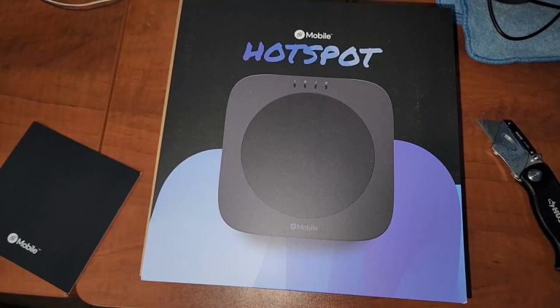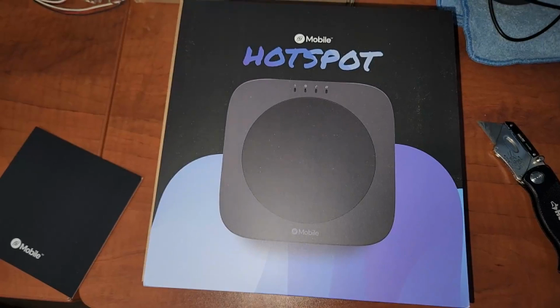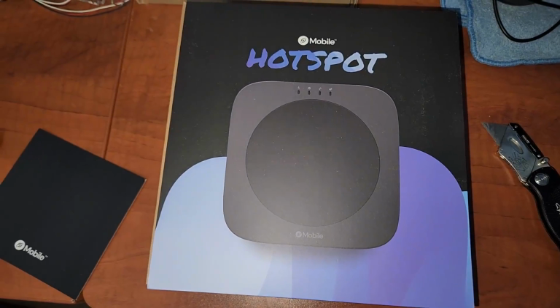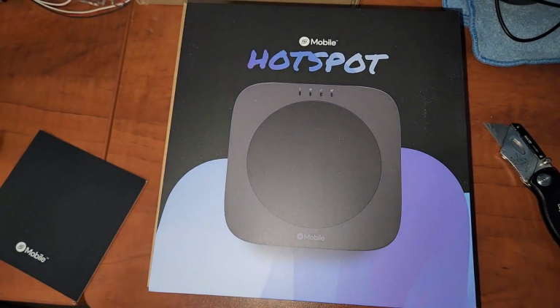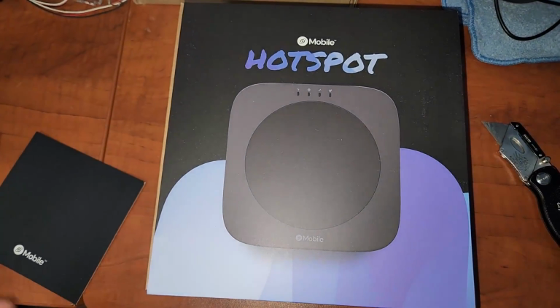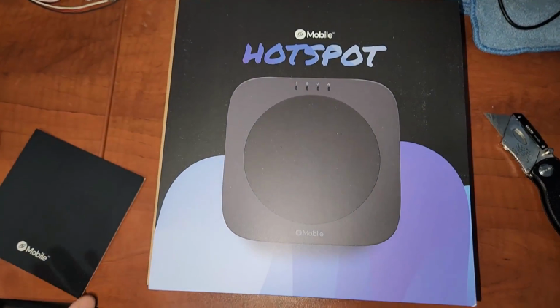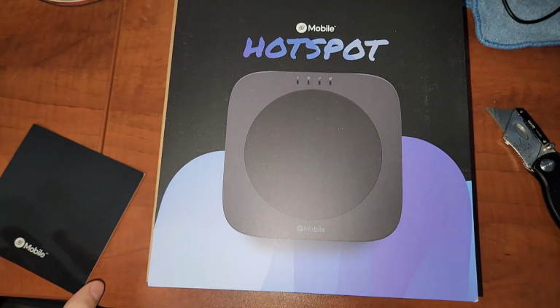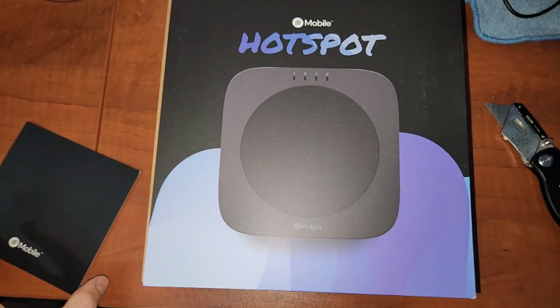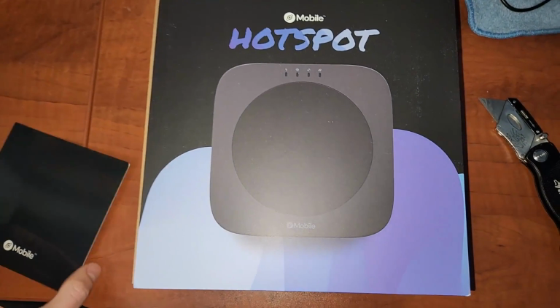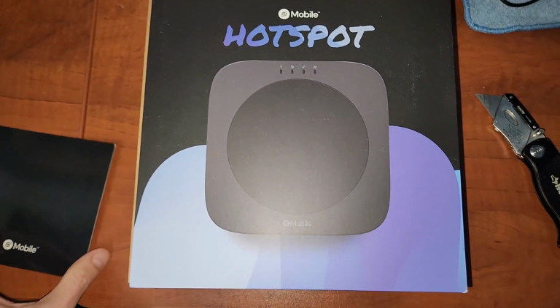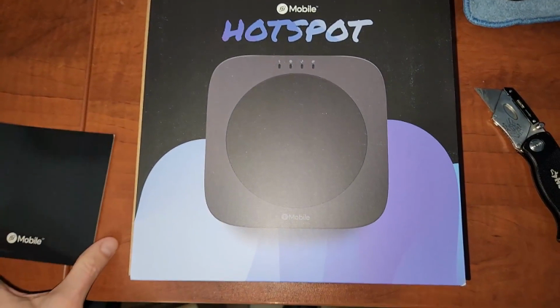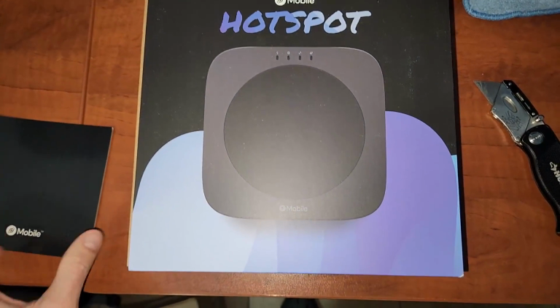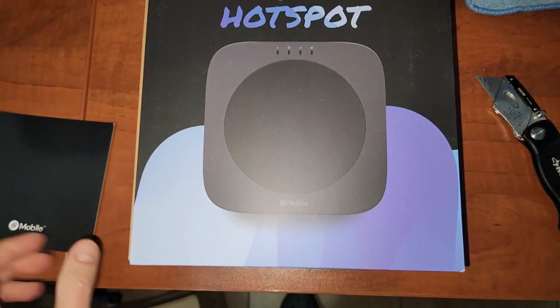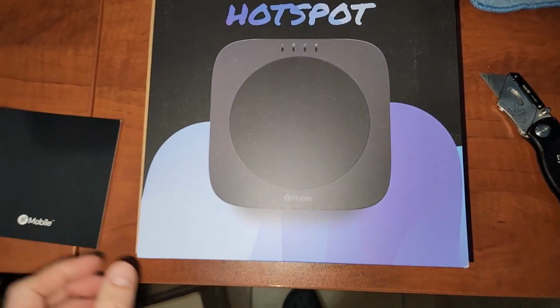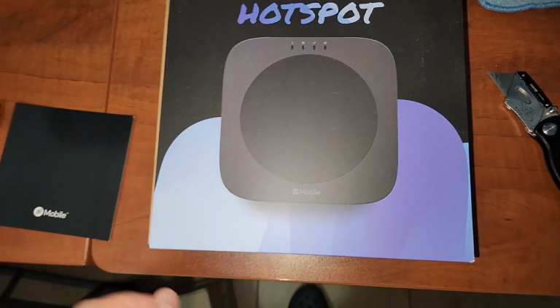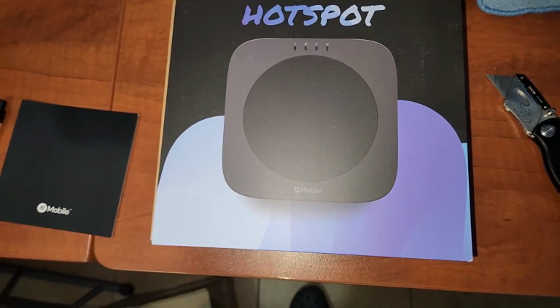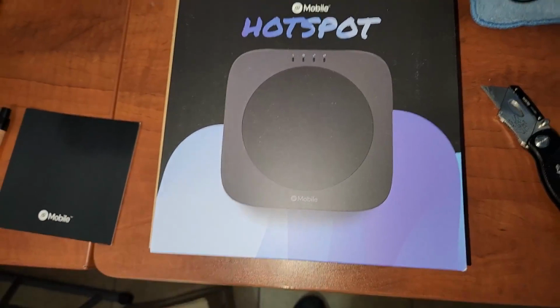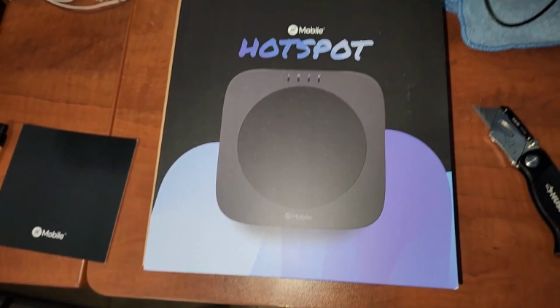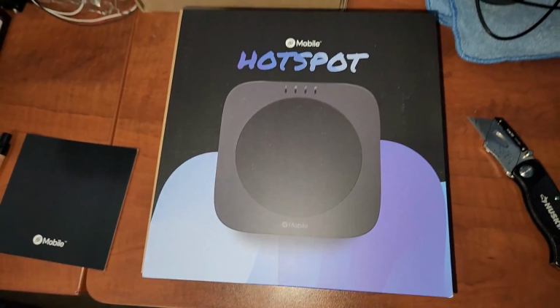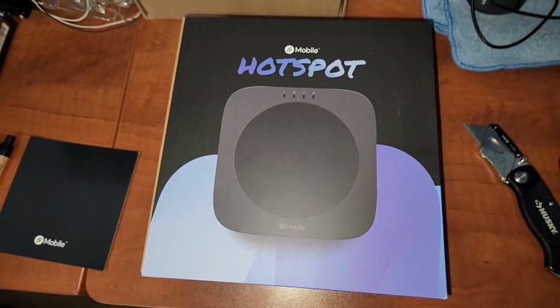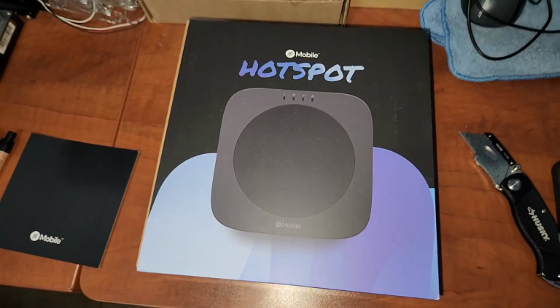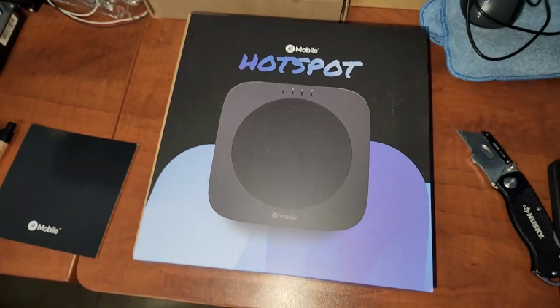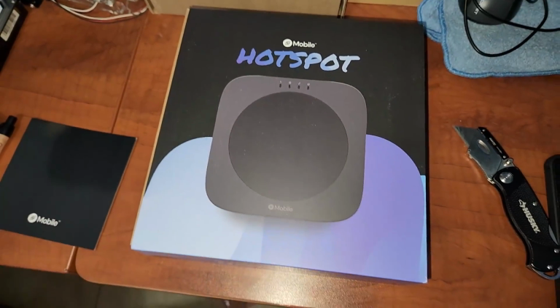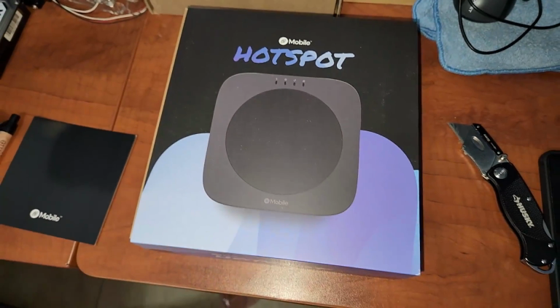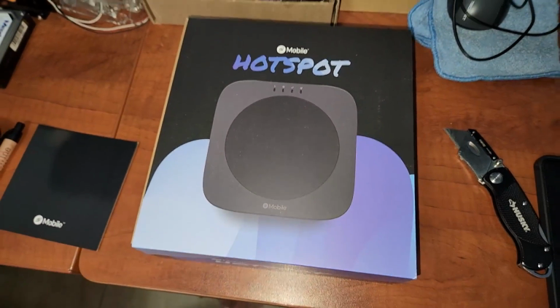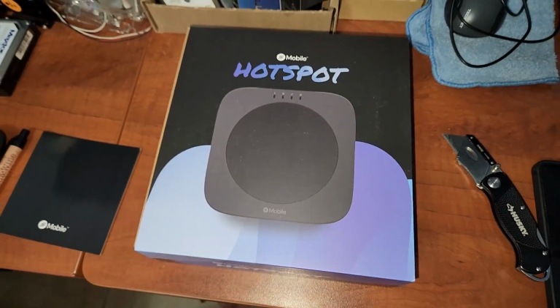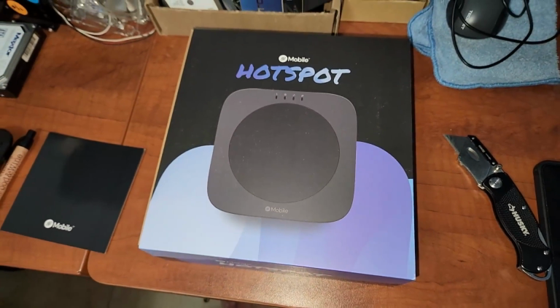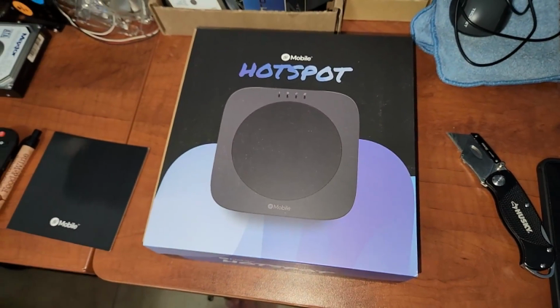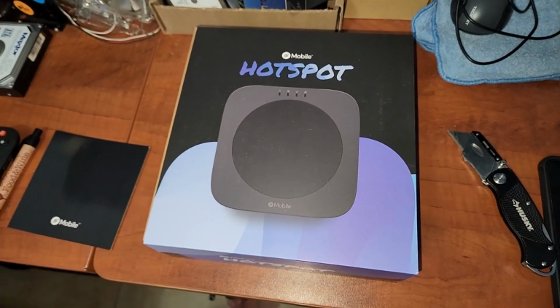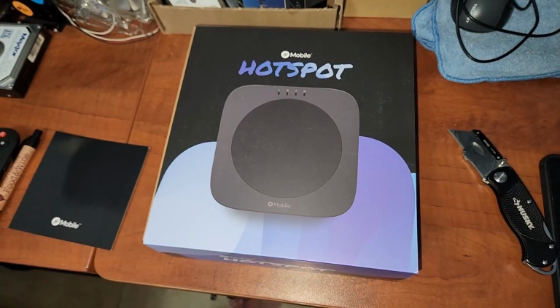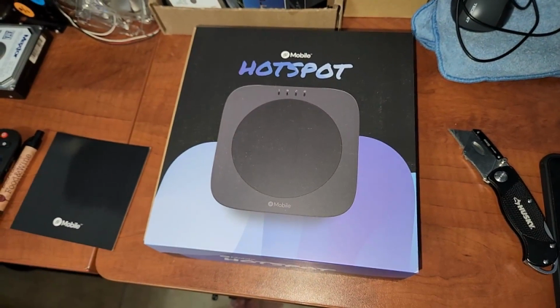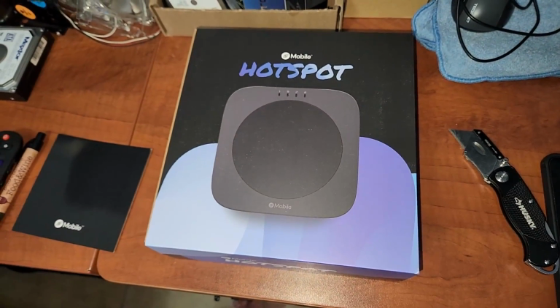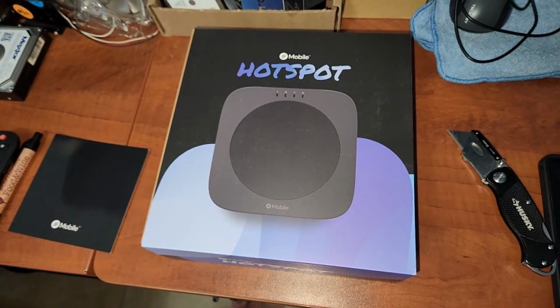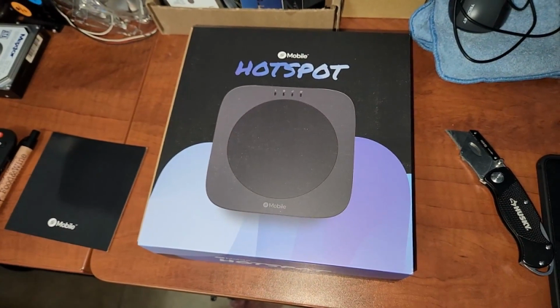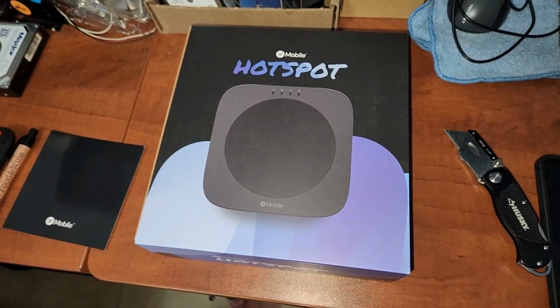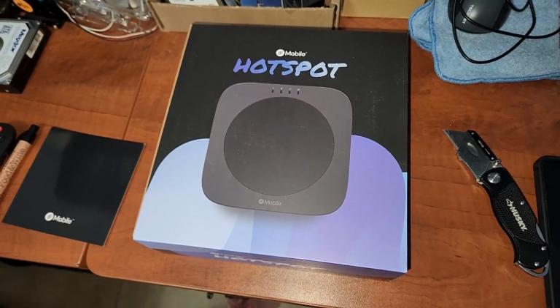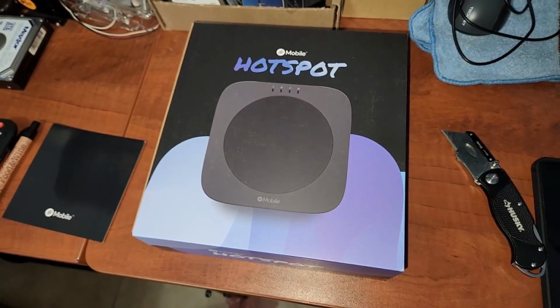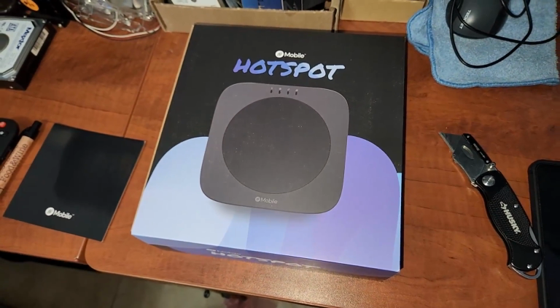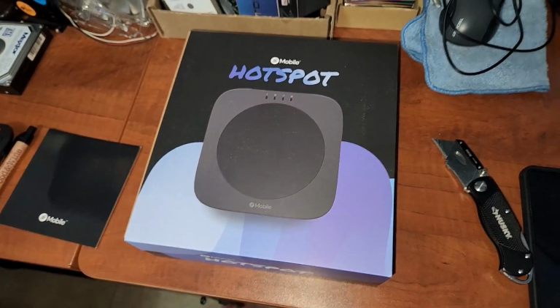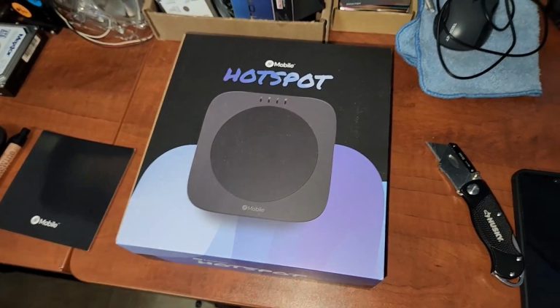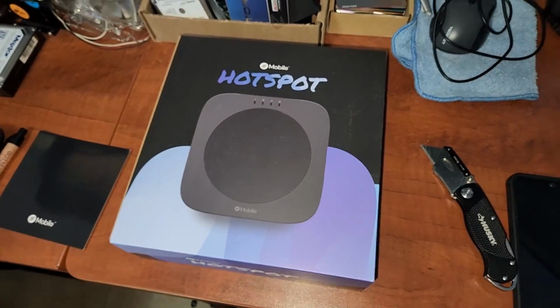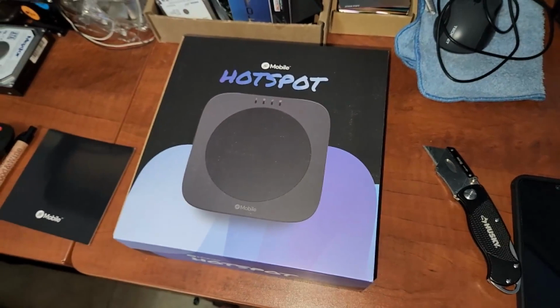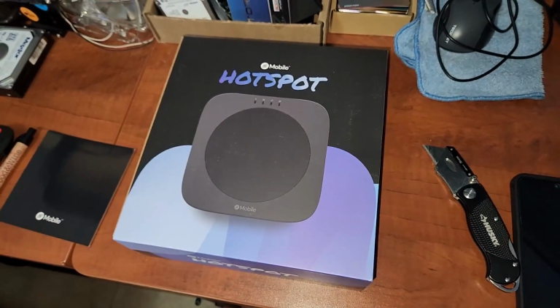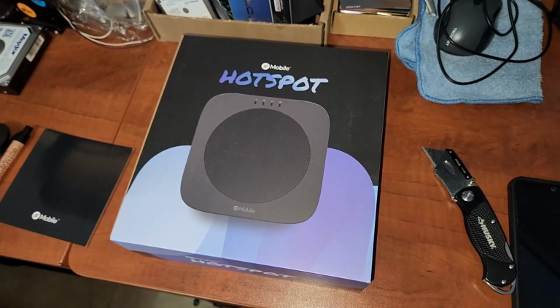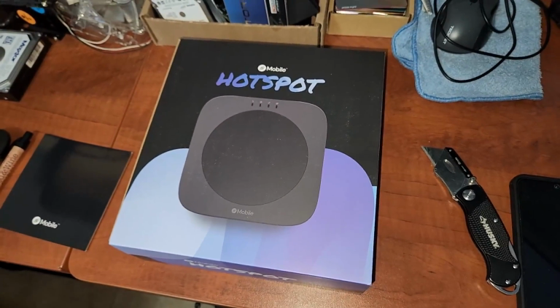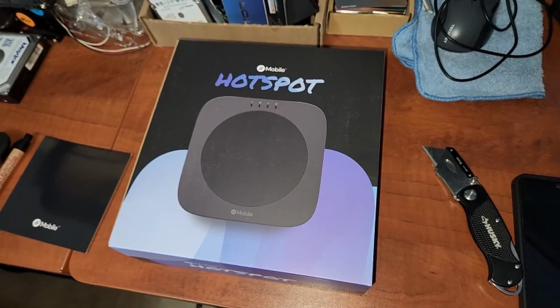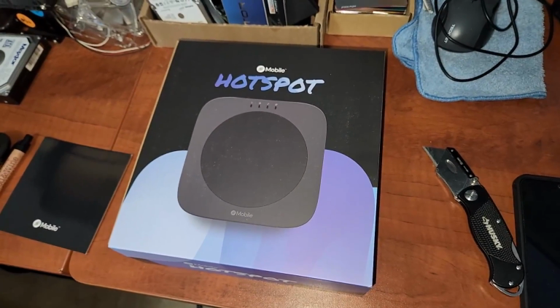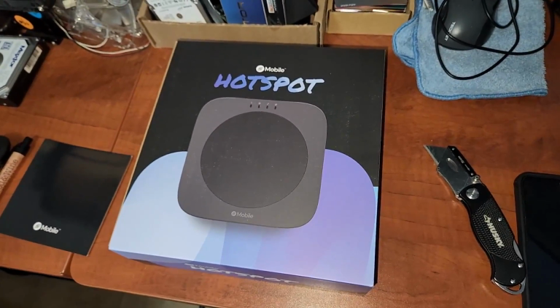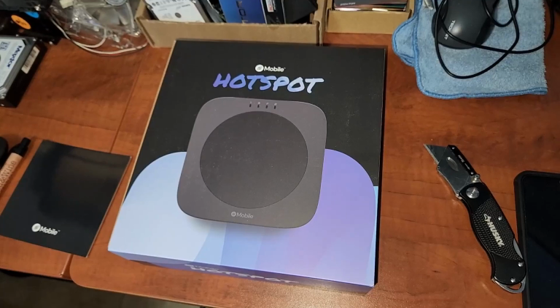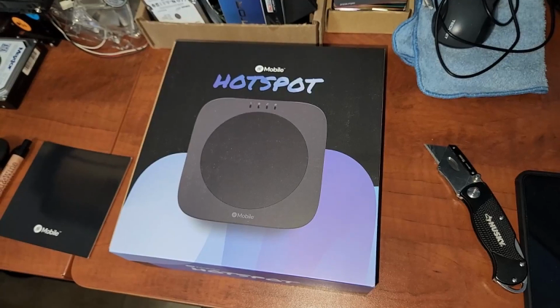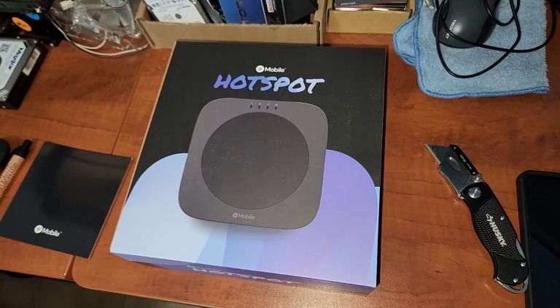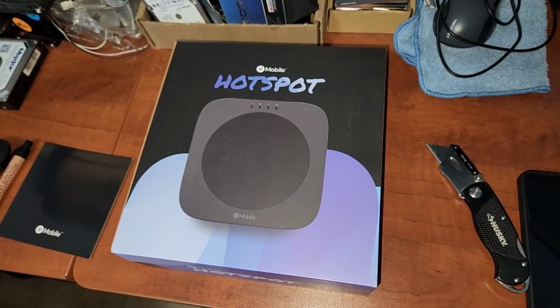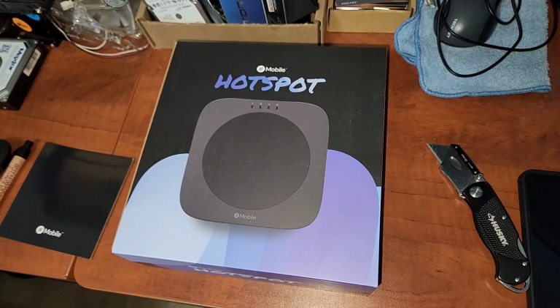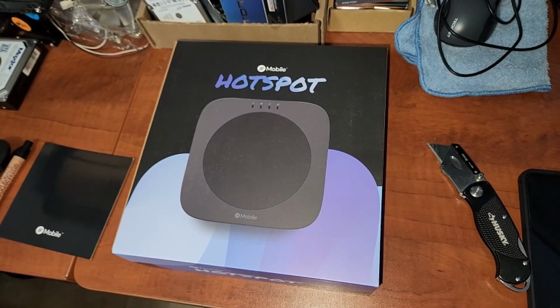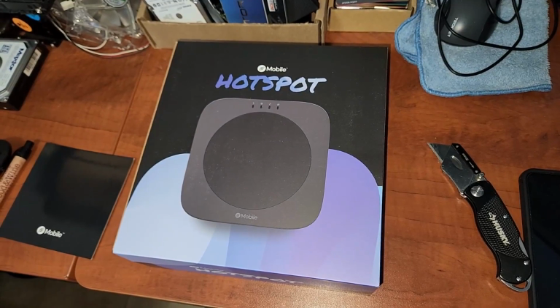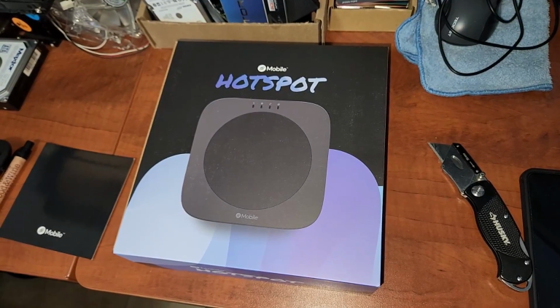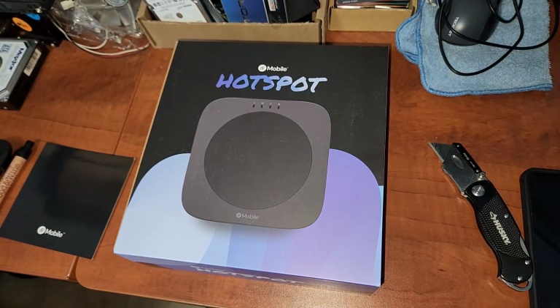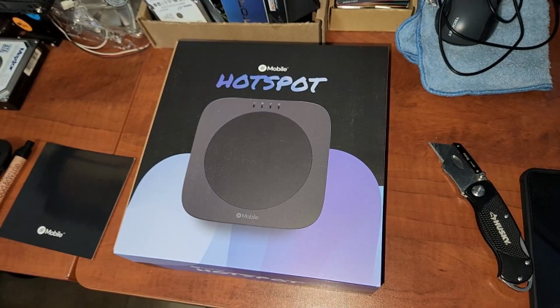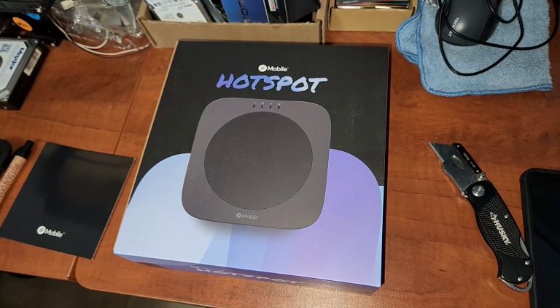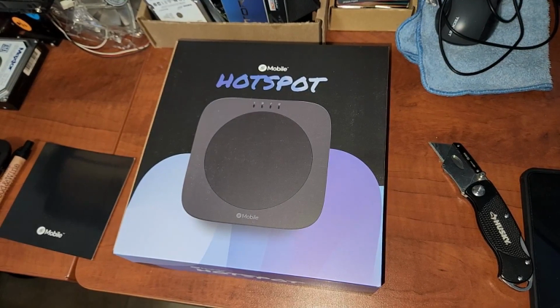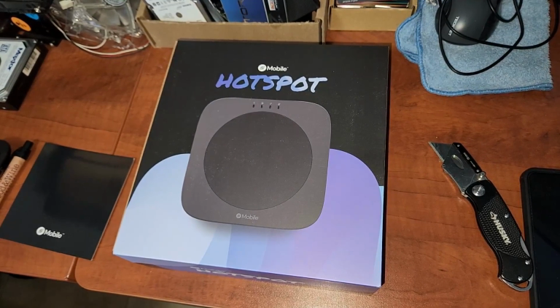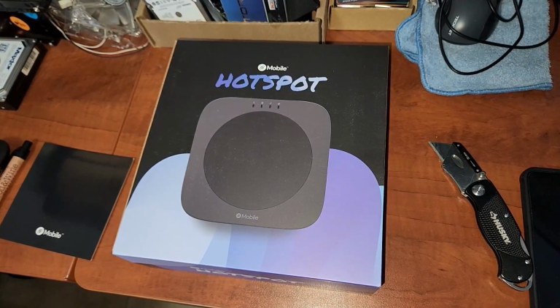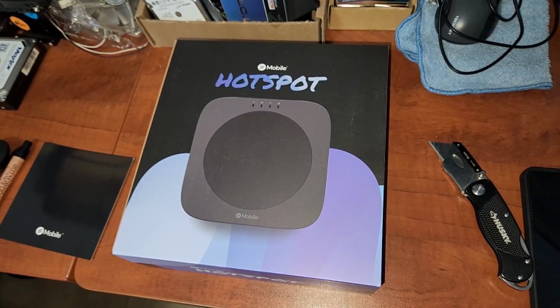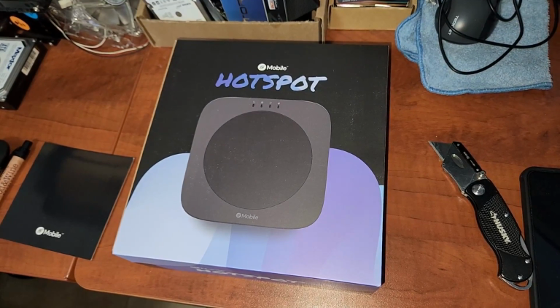Alright guys, this is Jason with the CryptoMind channel, and I just got this Helium Mobile Hotspot in. I'm going to do a quick video on how to set it up.